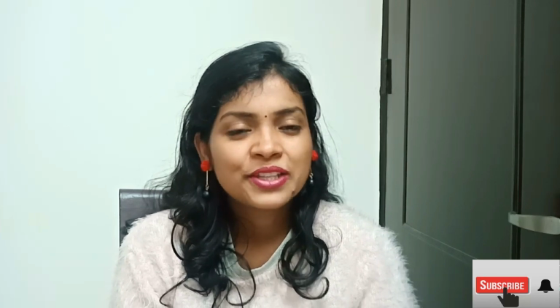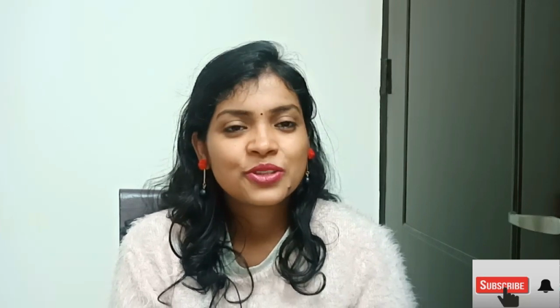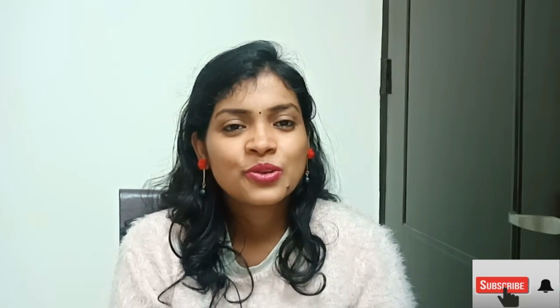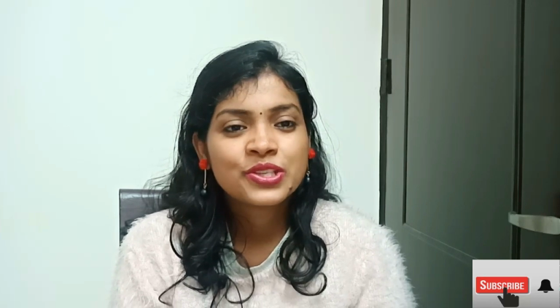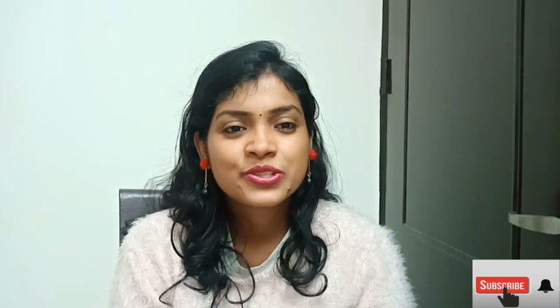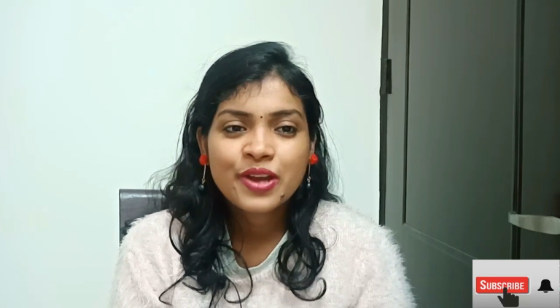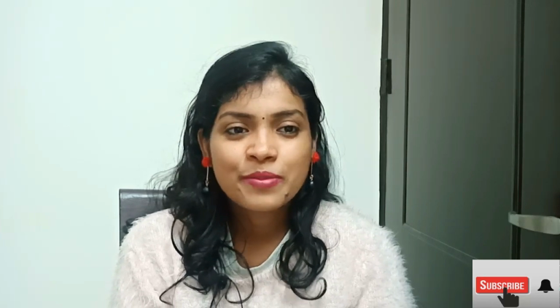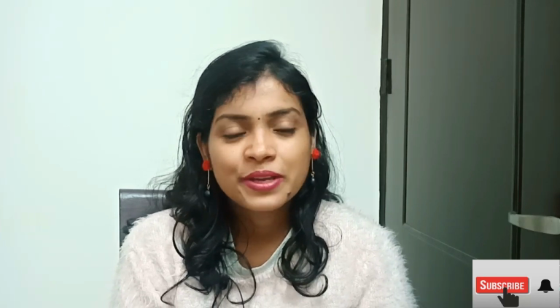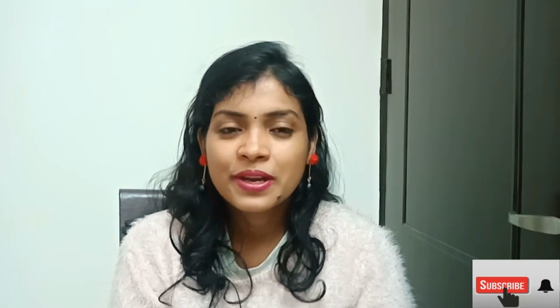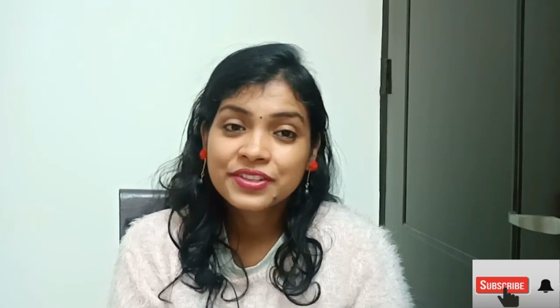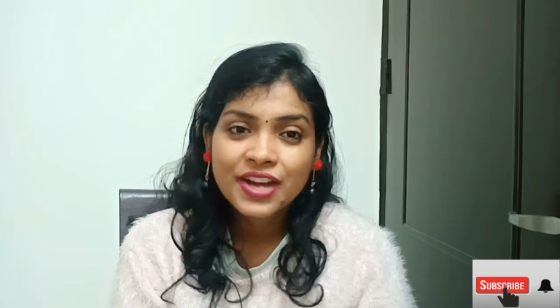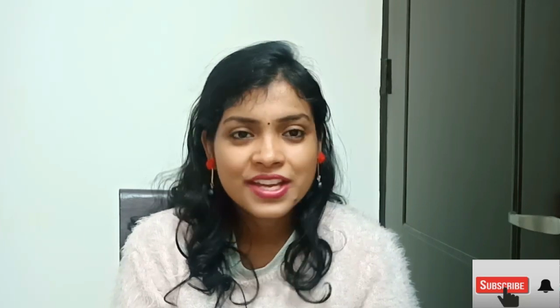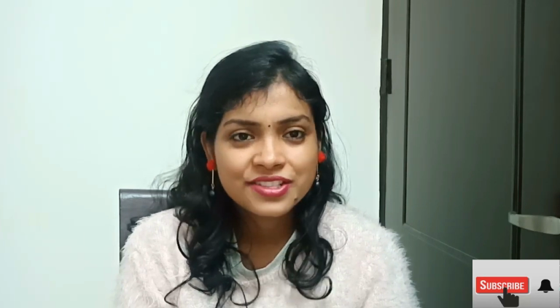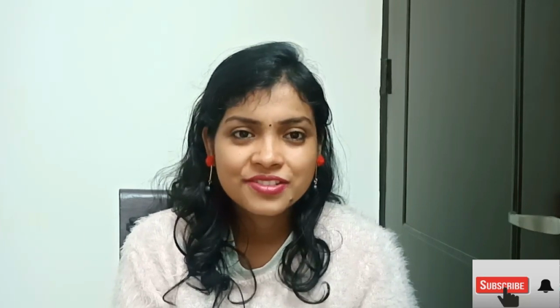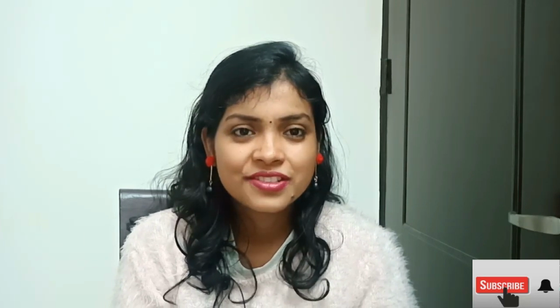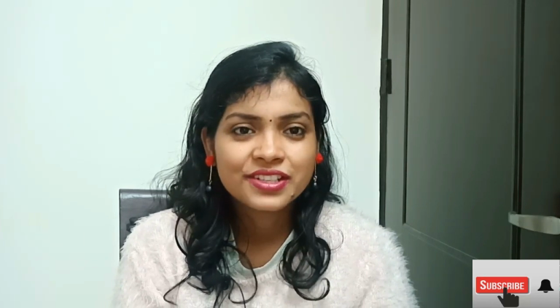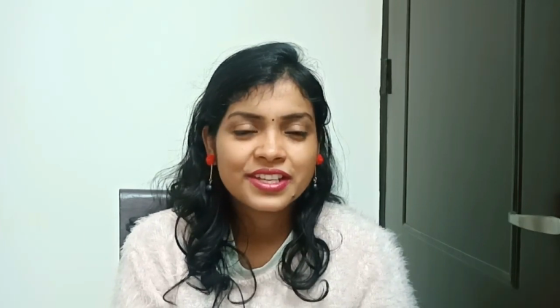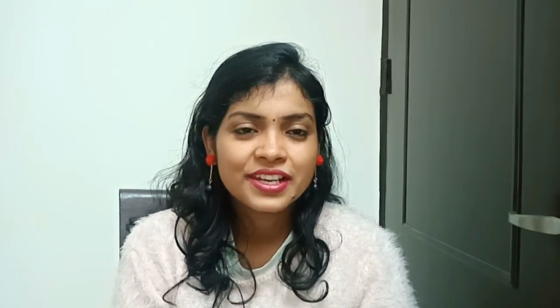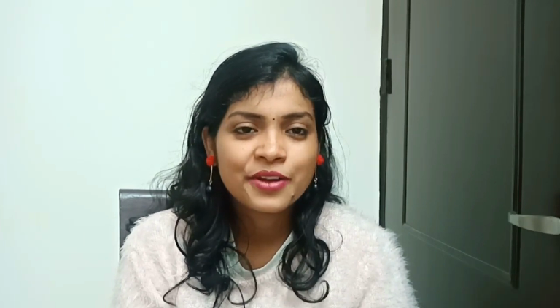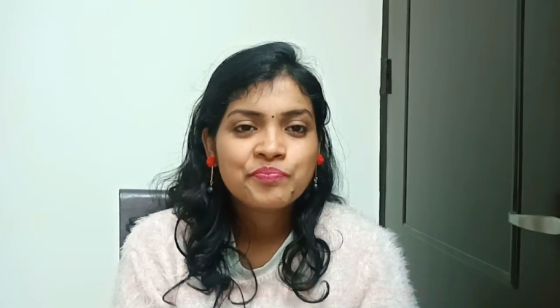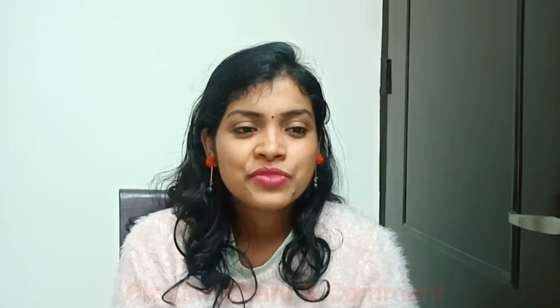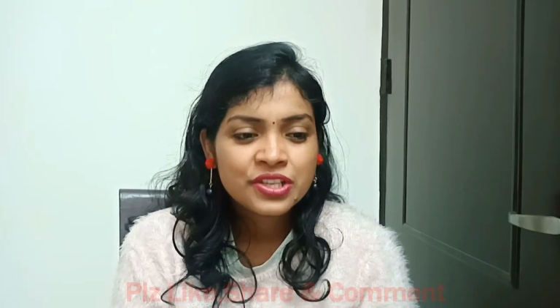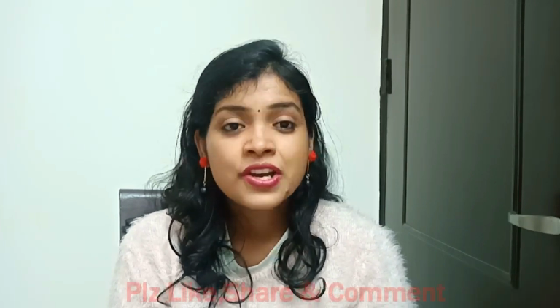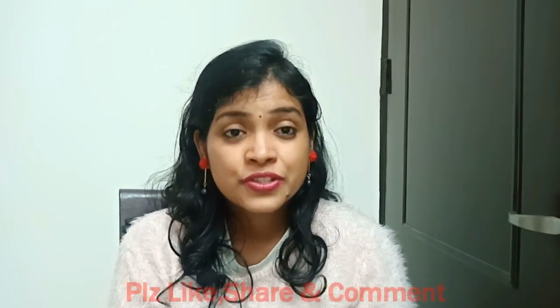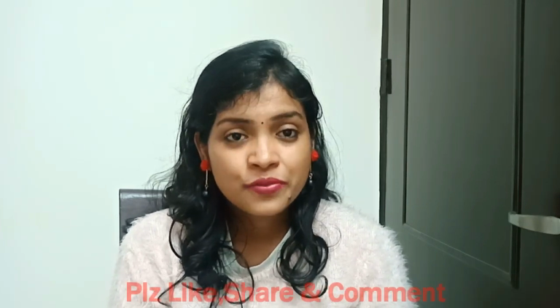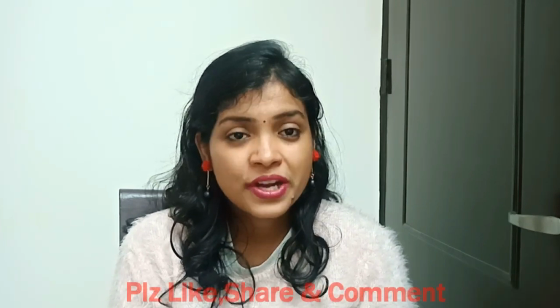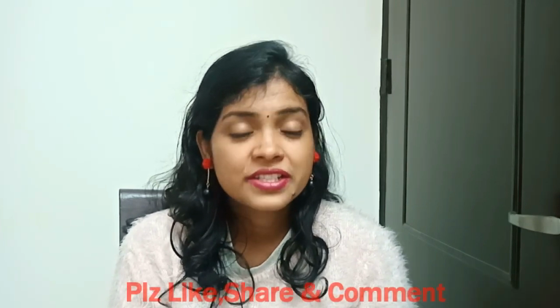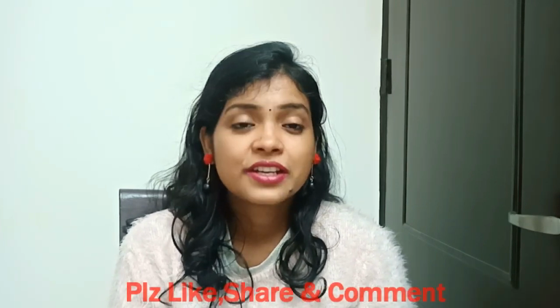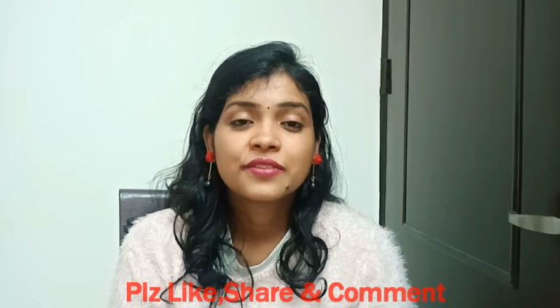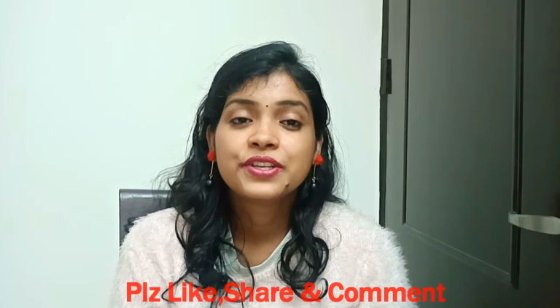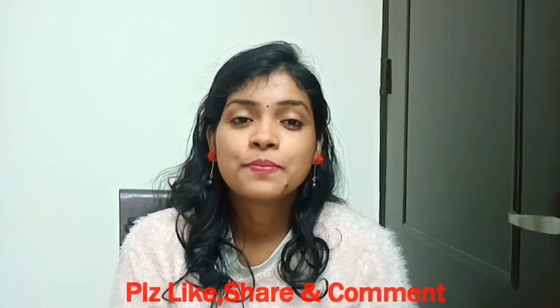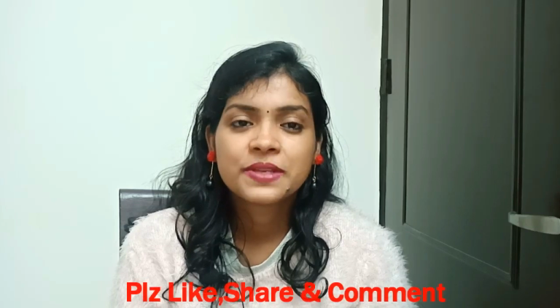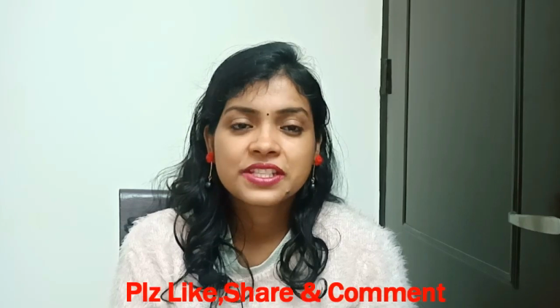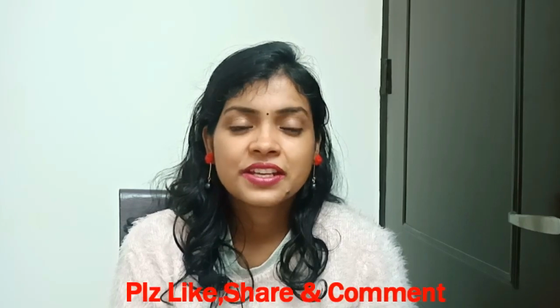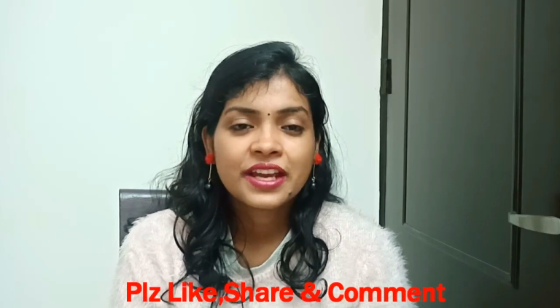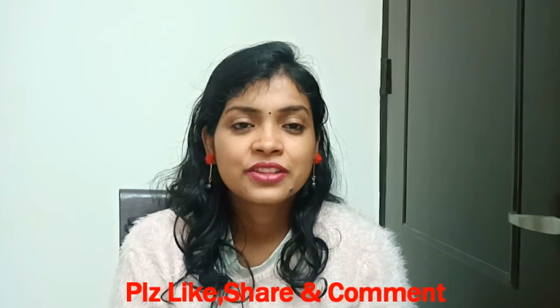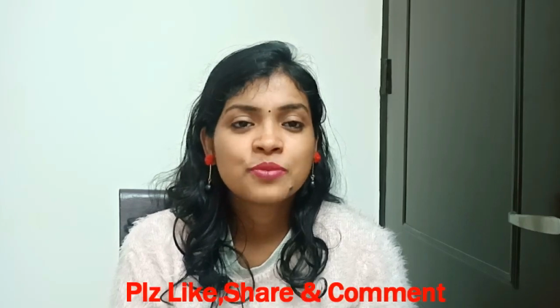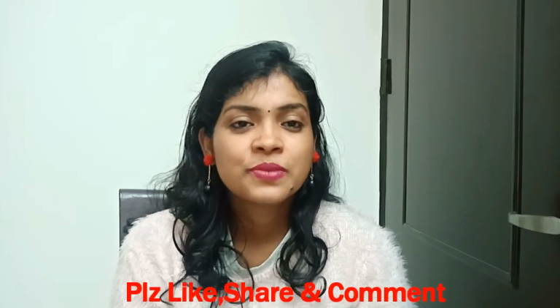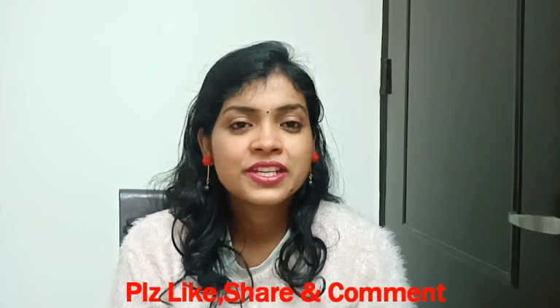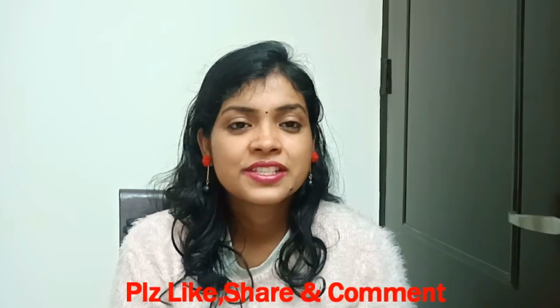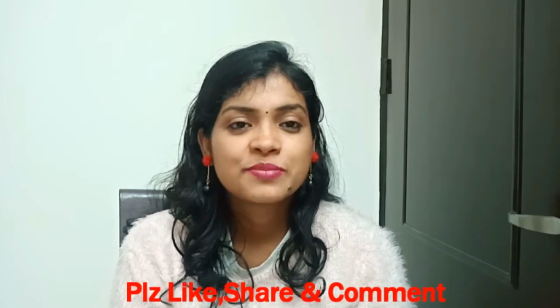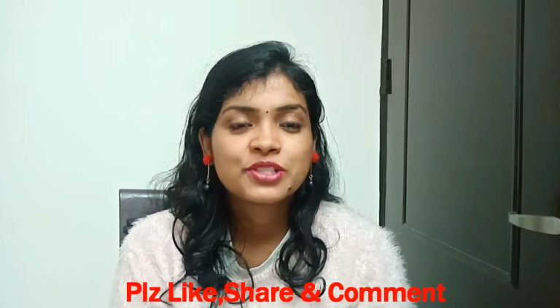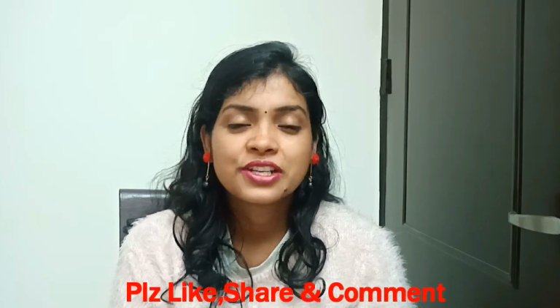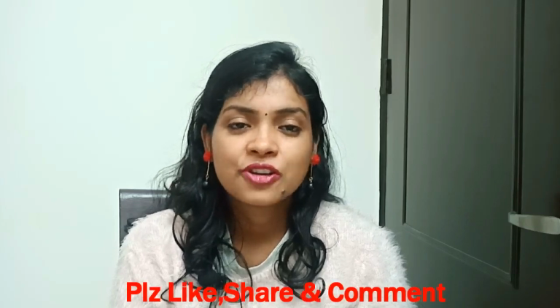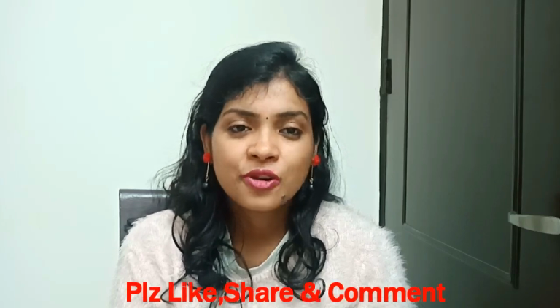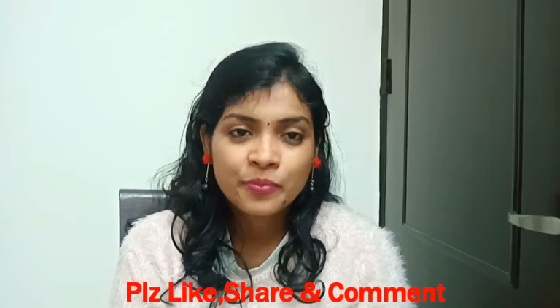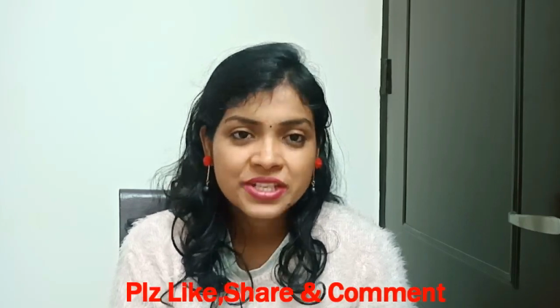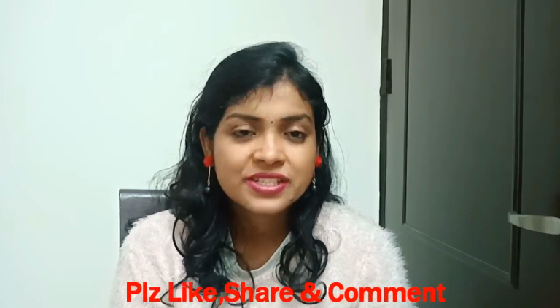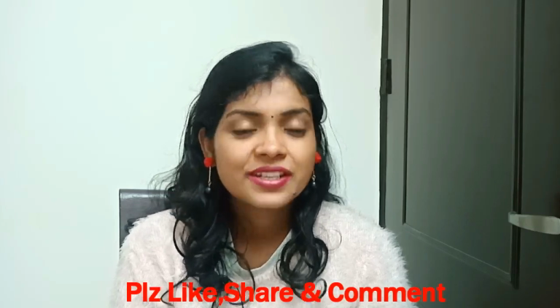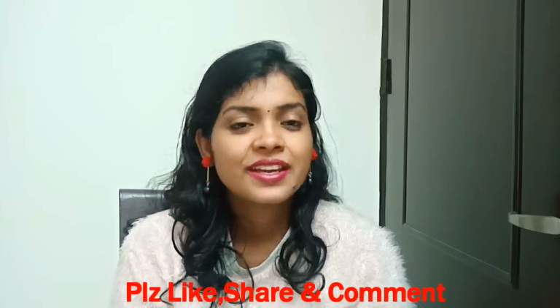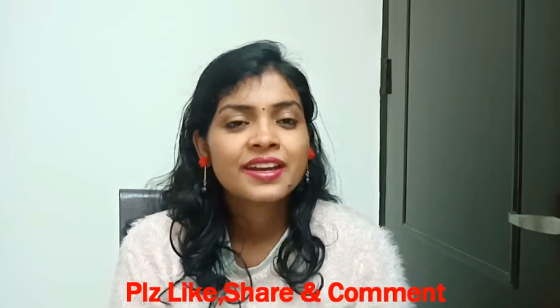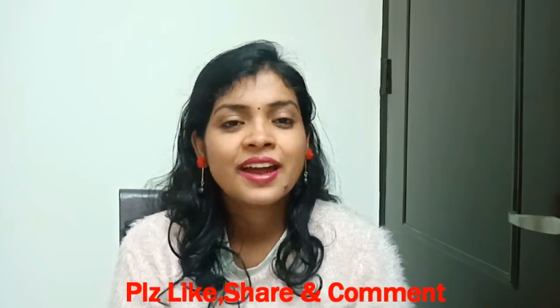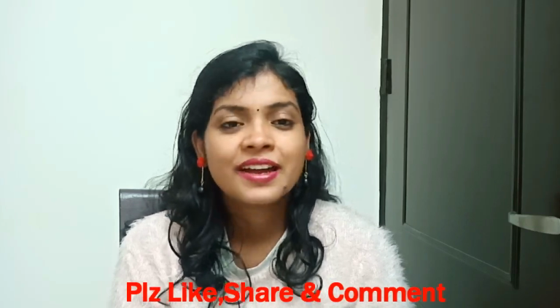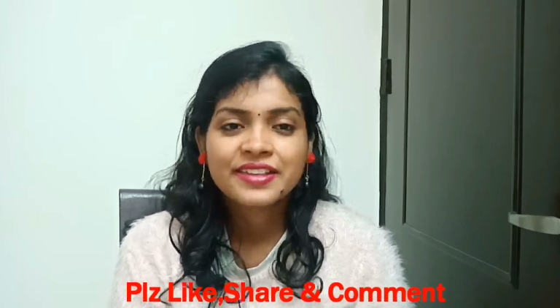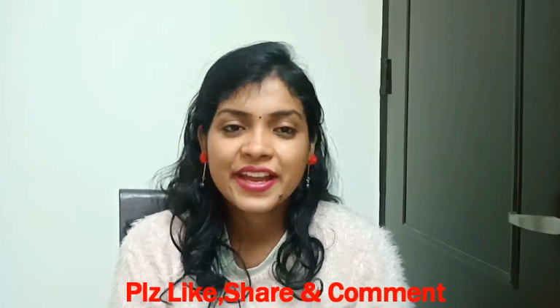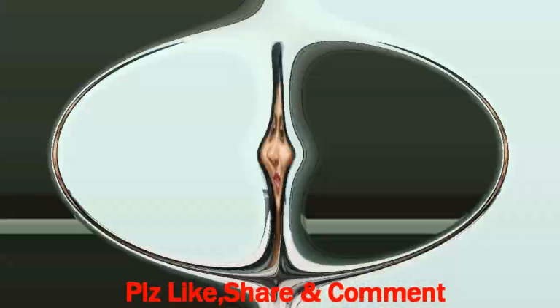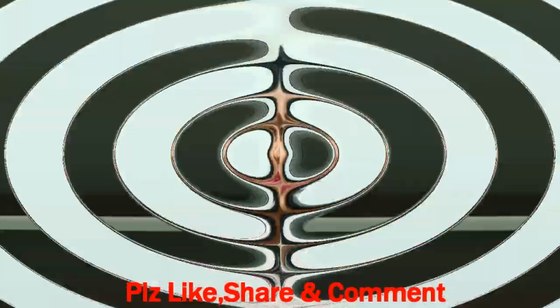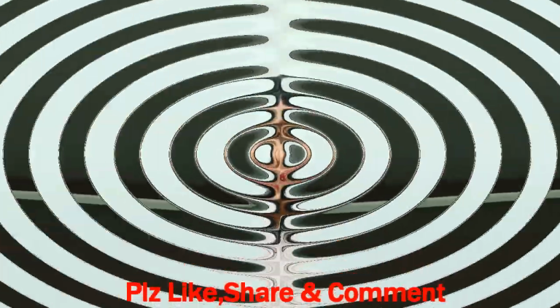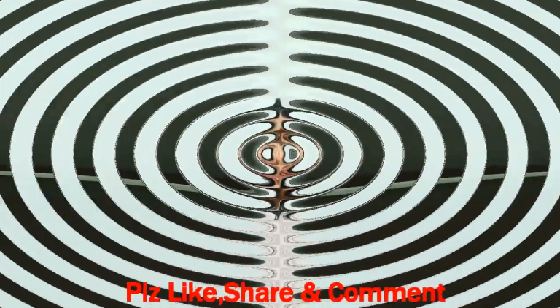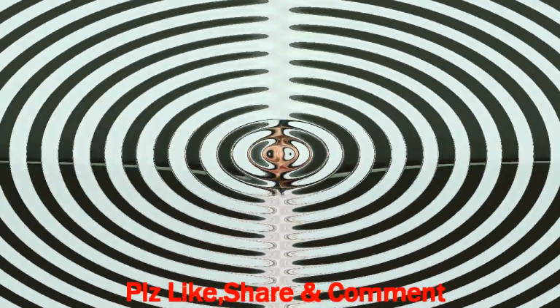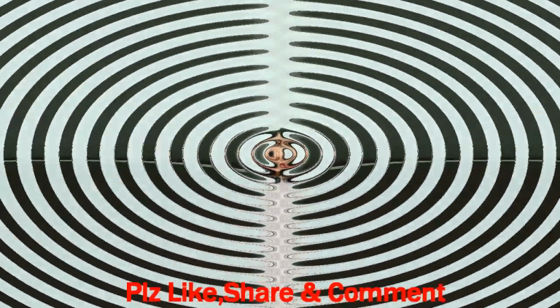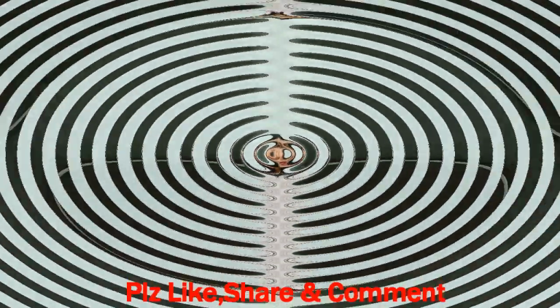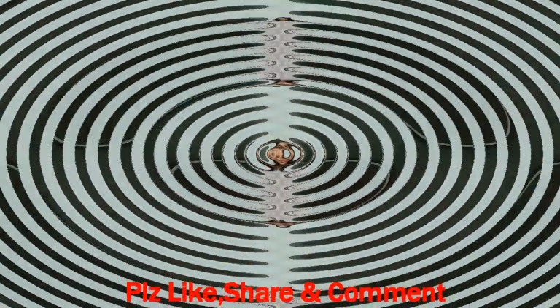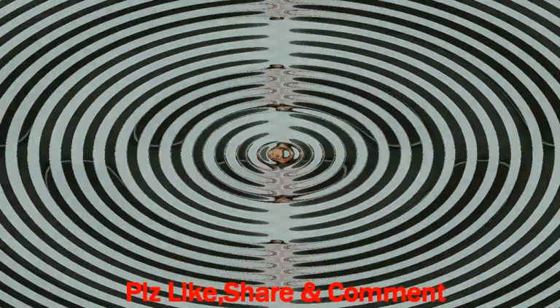So if you like this video, please comment below and thank you for watching my video.